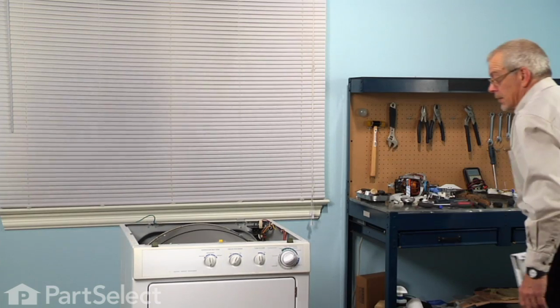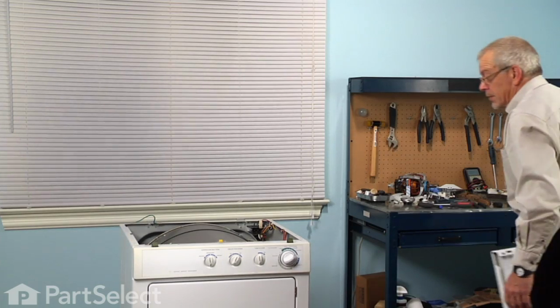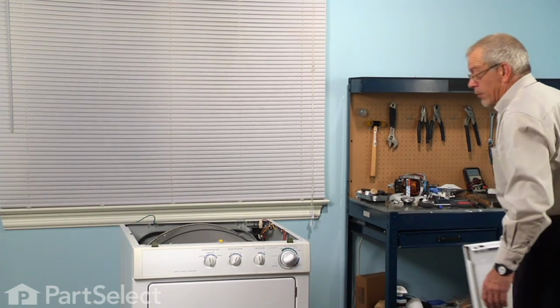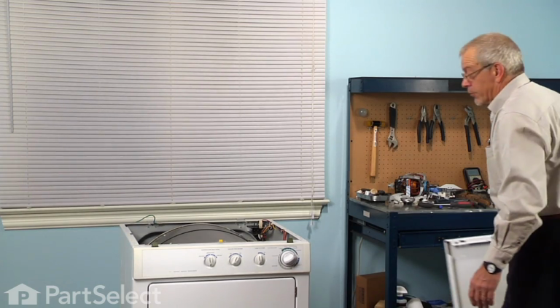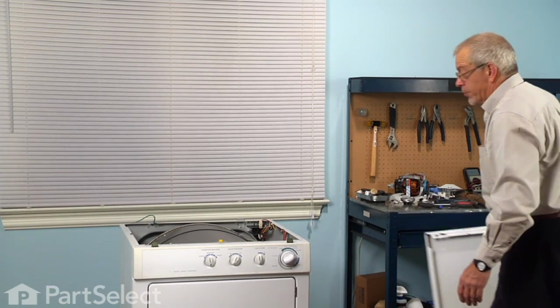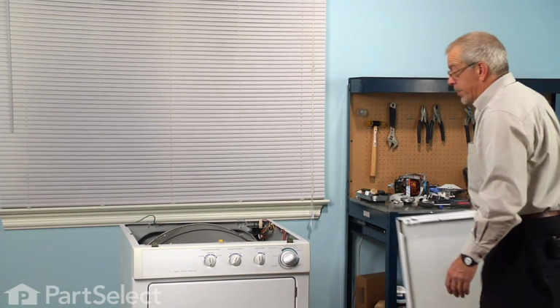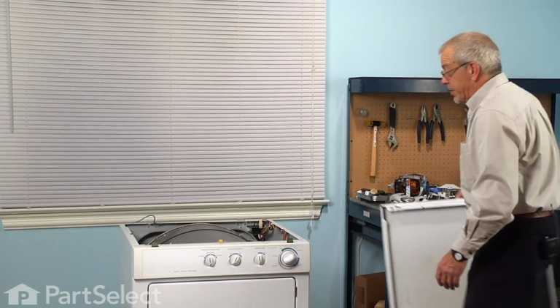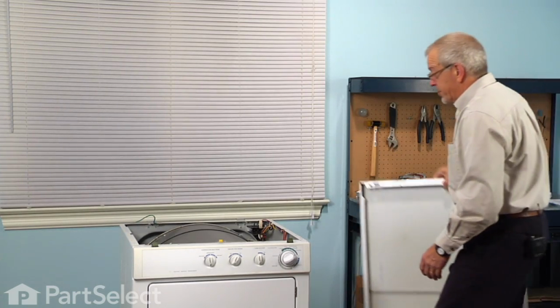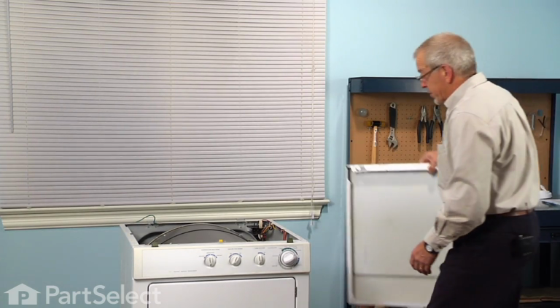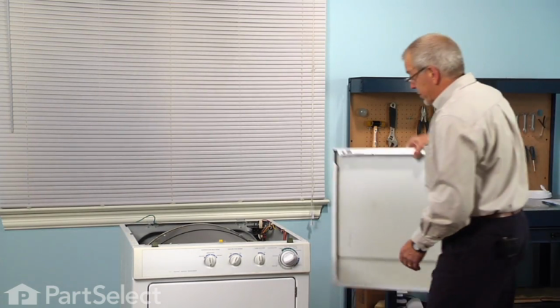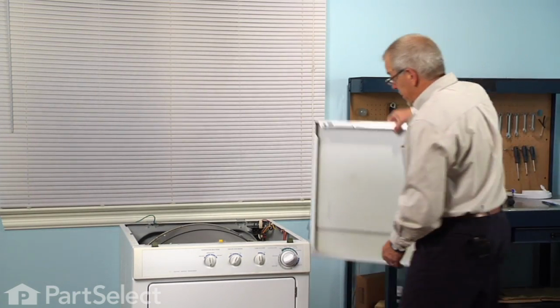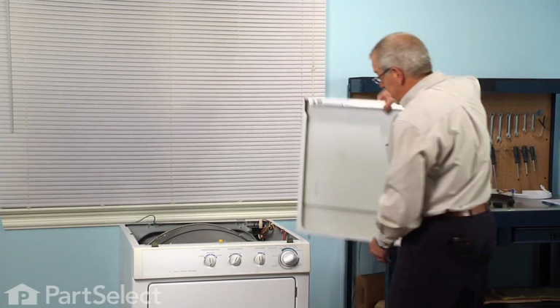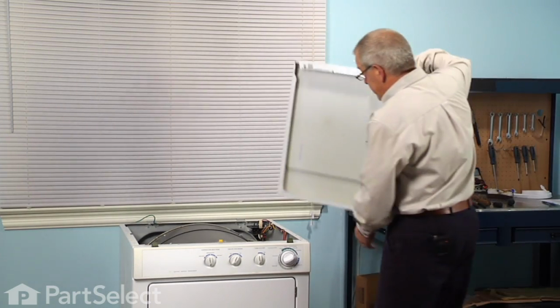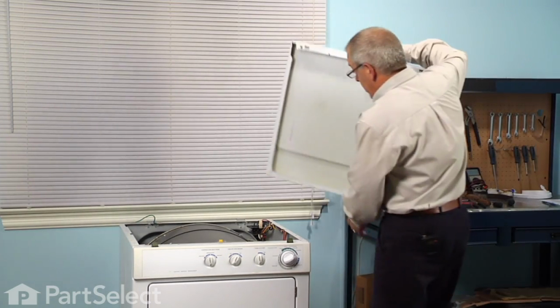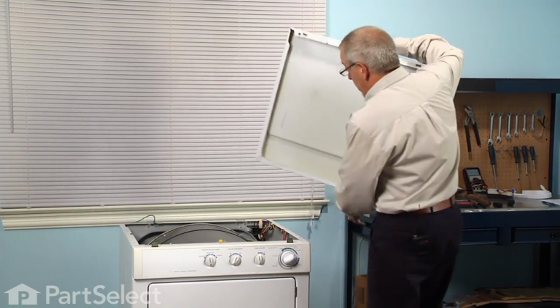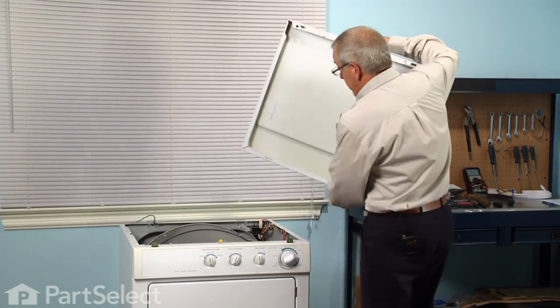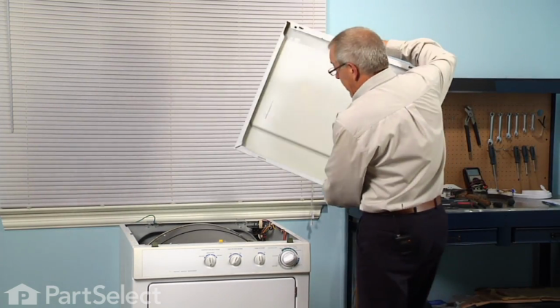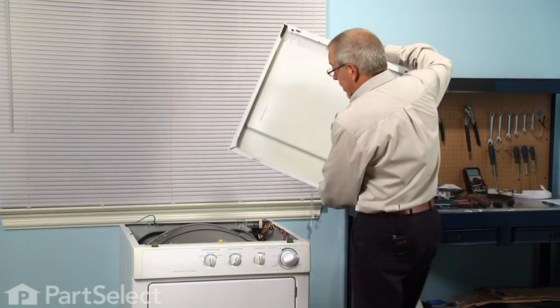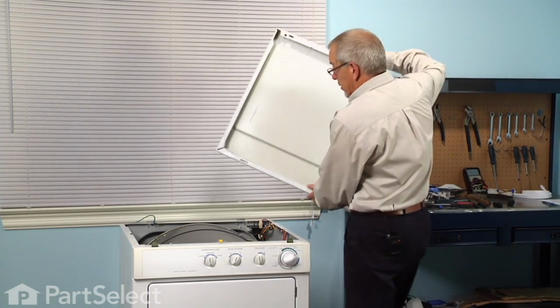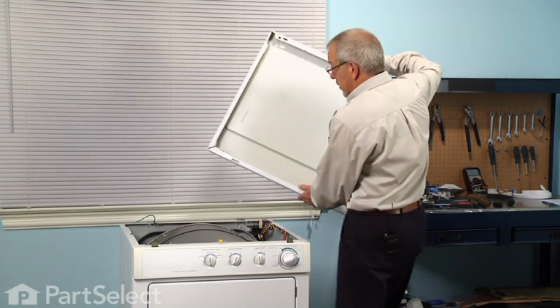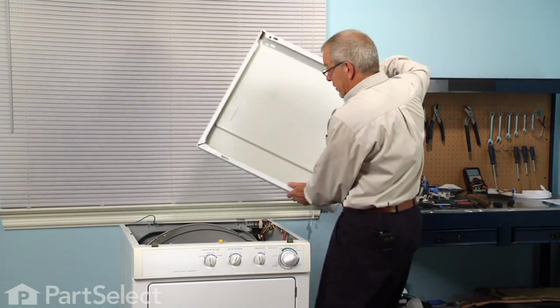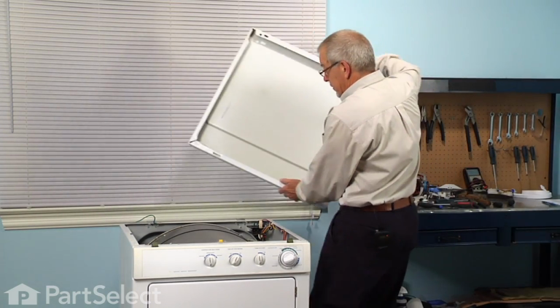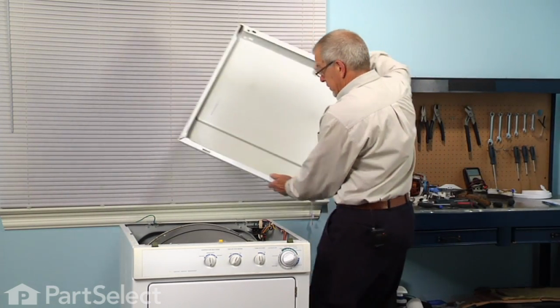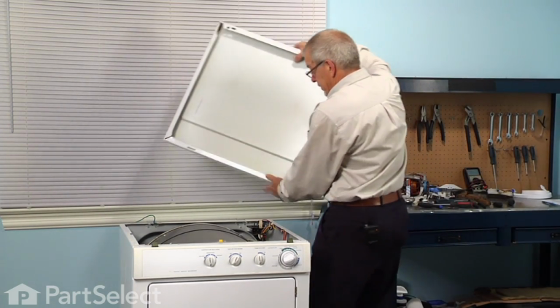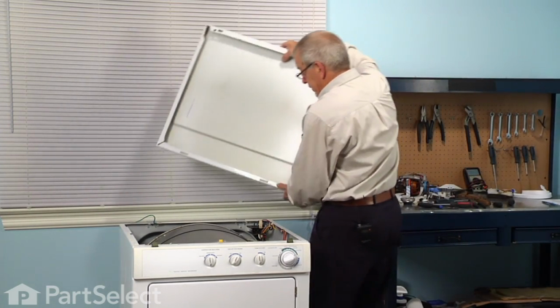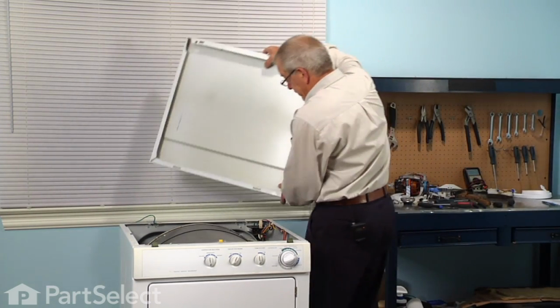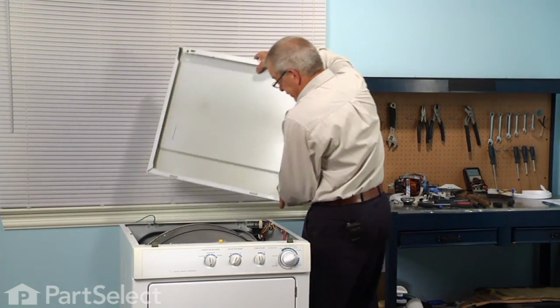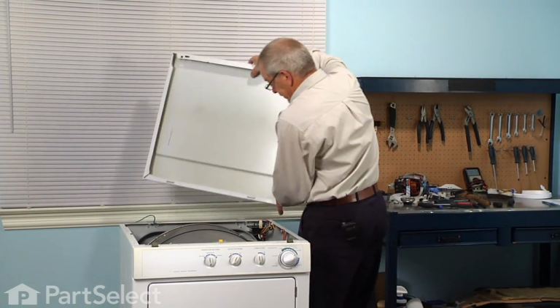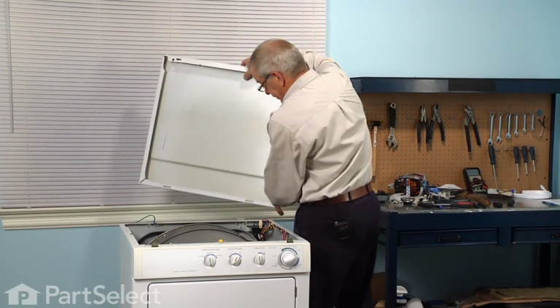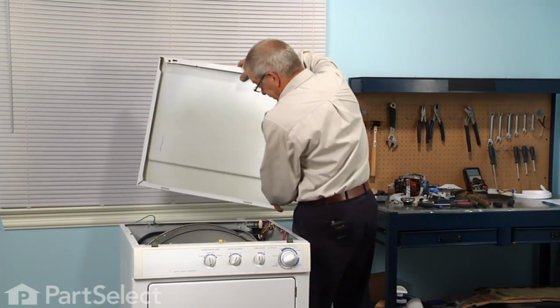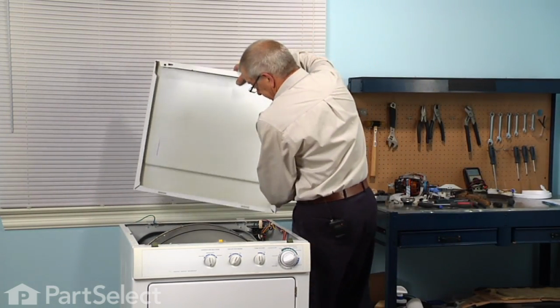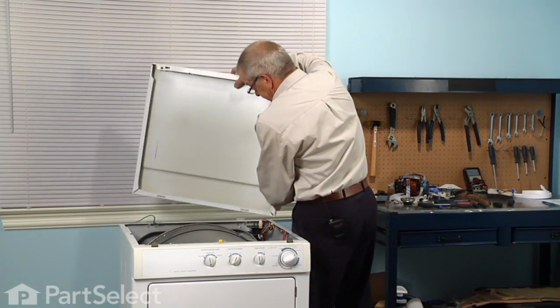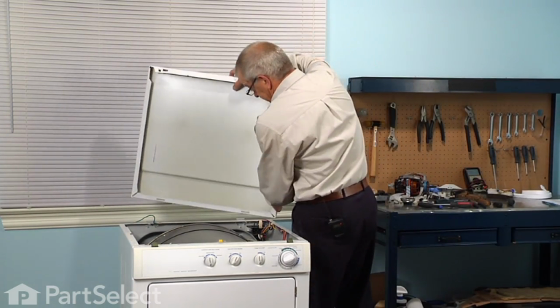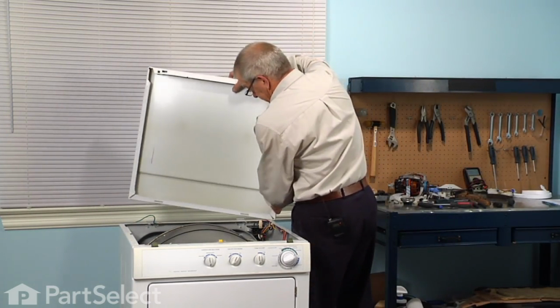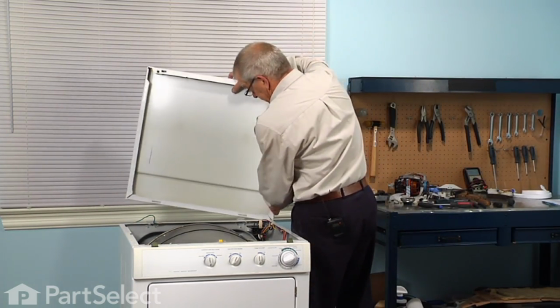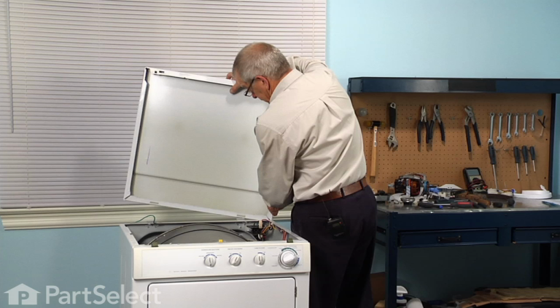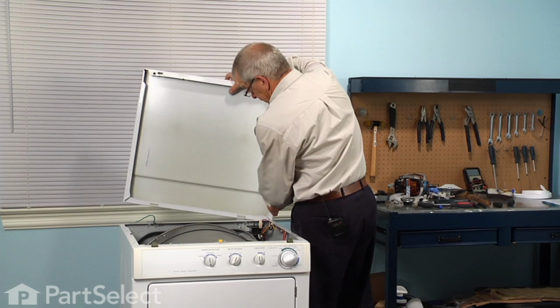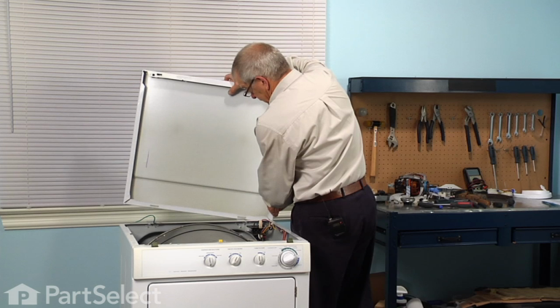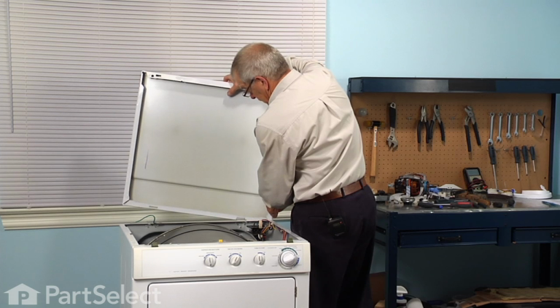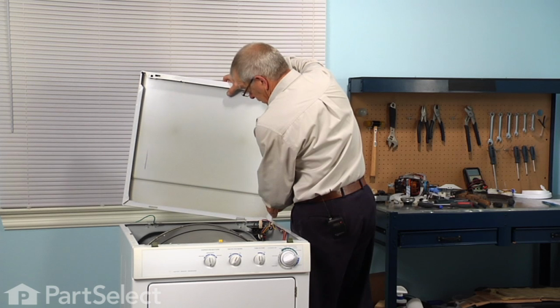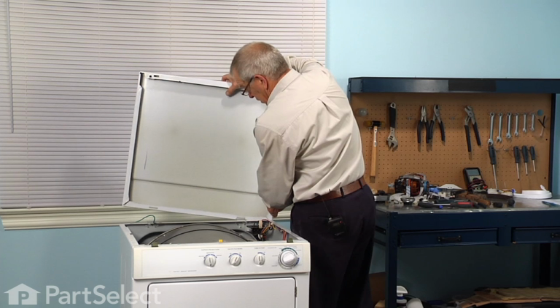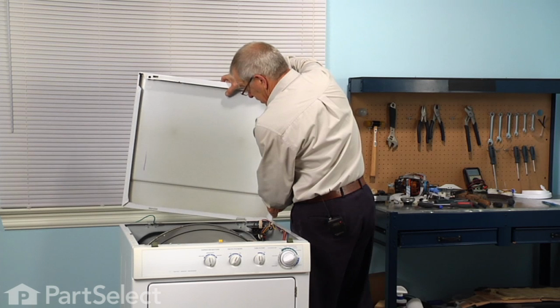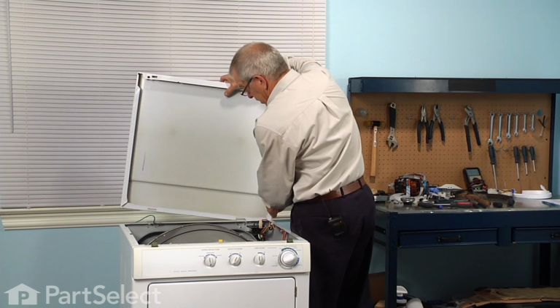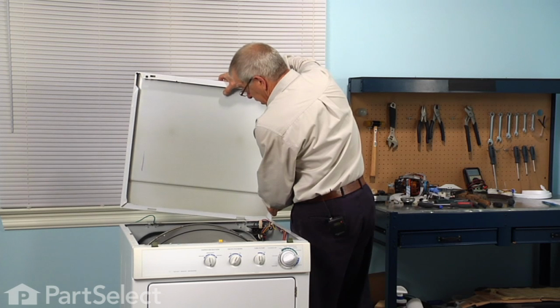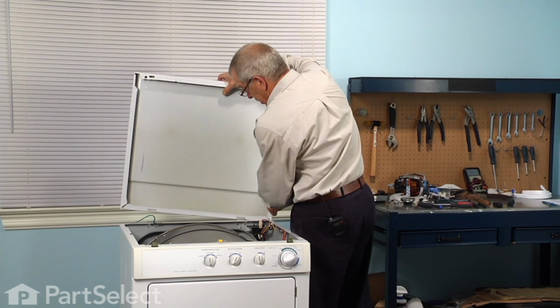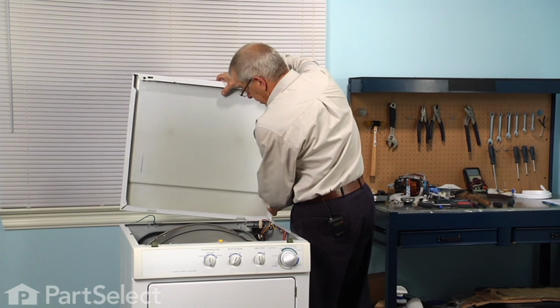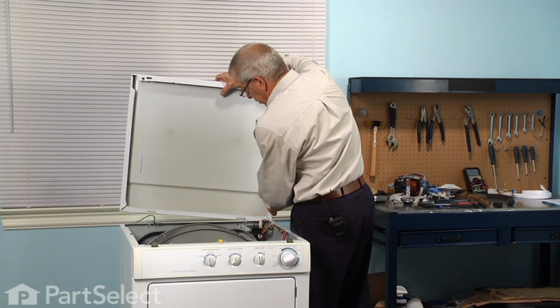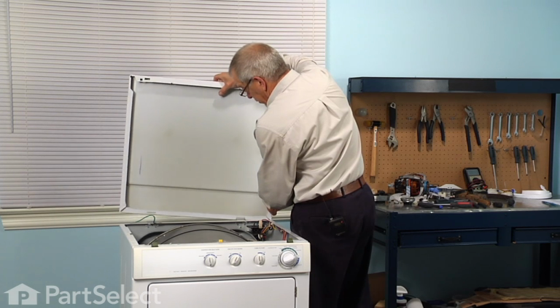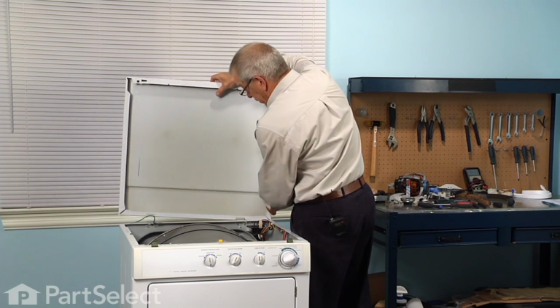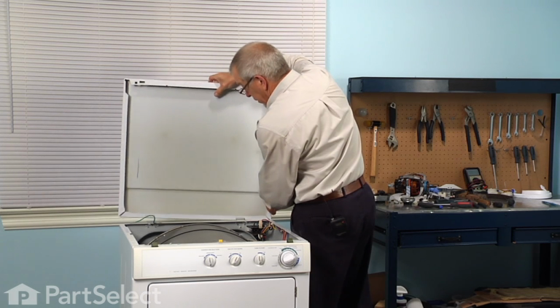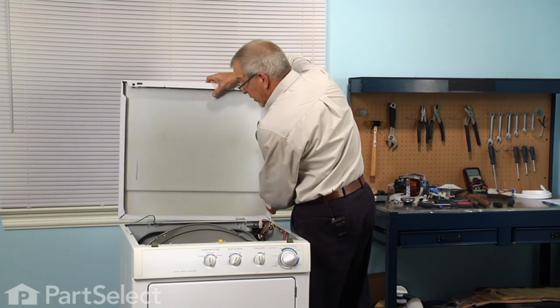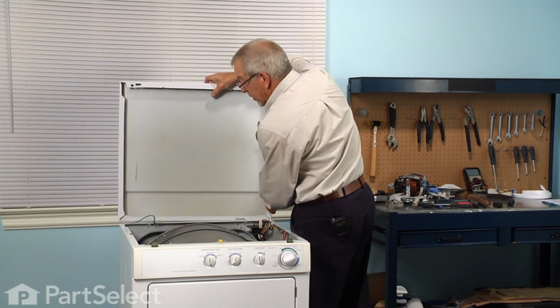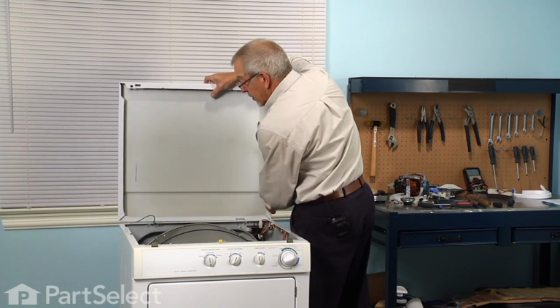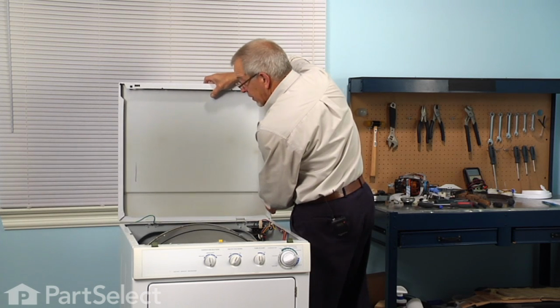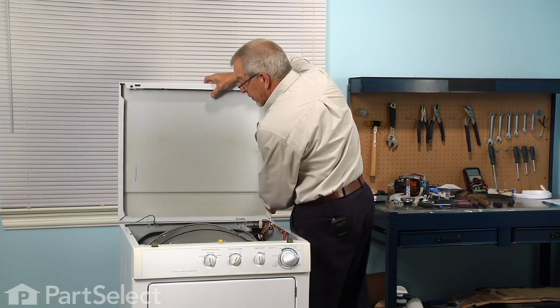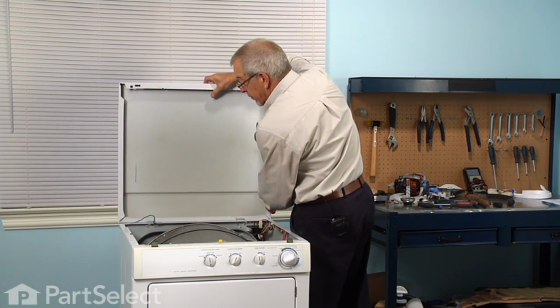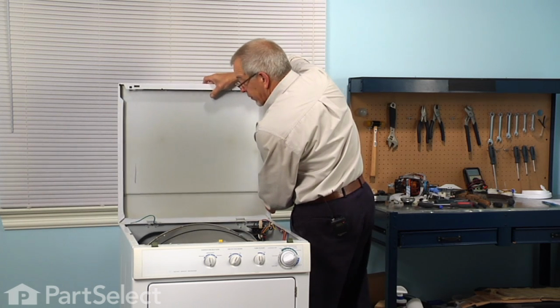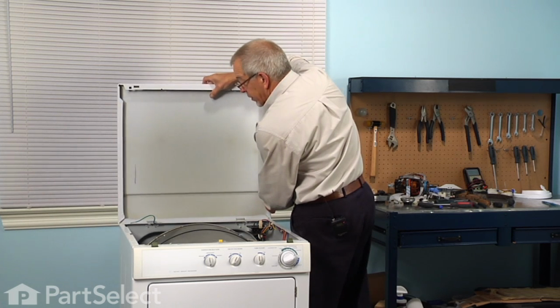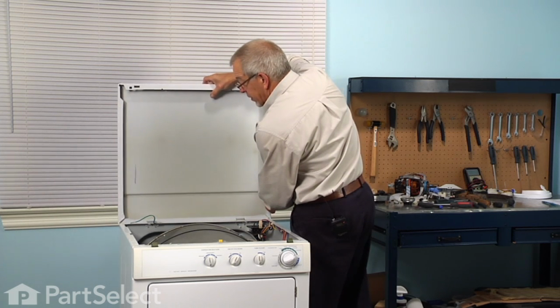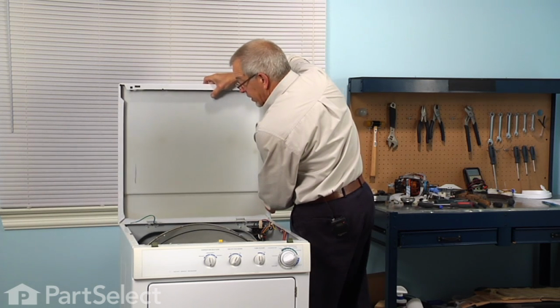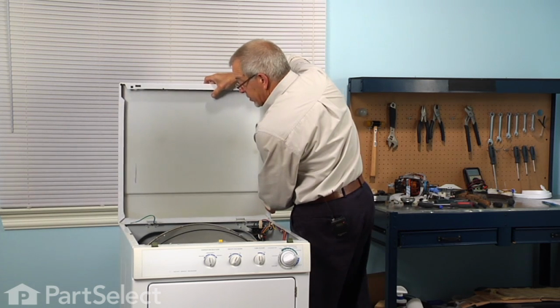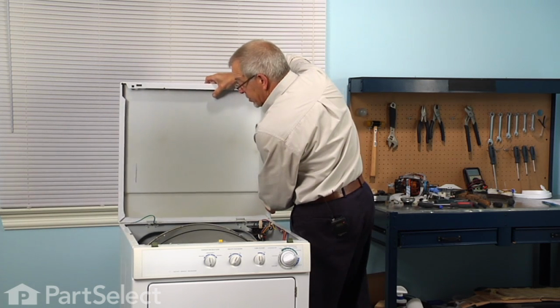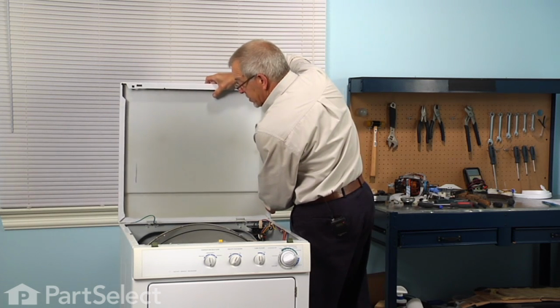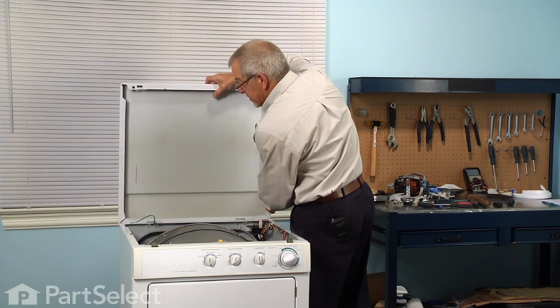Next we'll reconnect the wire harnesses. Now we're ready to put the main top back on — slide it over the rear hinges.